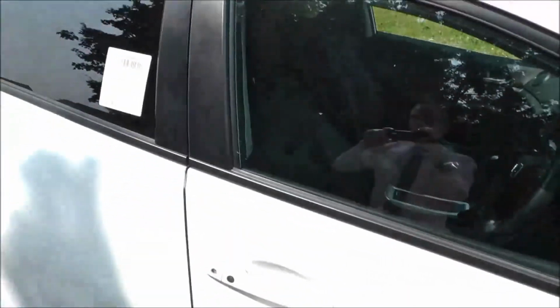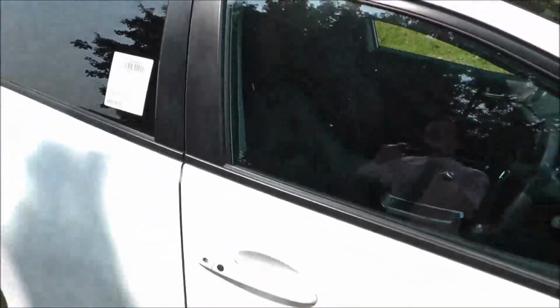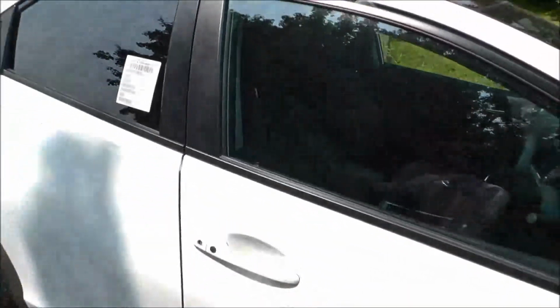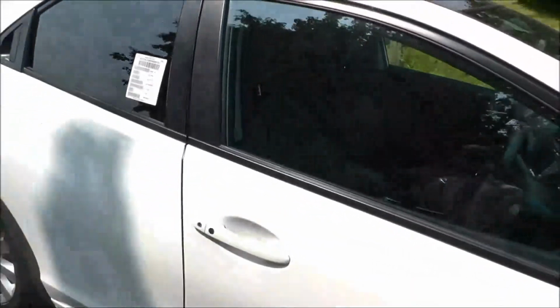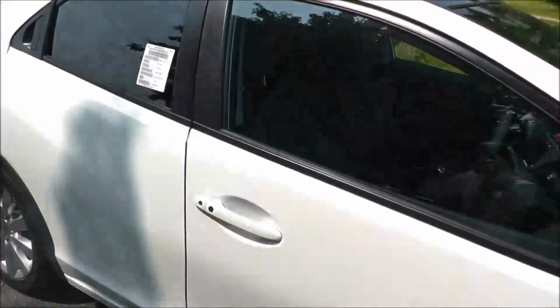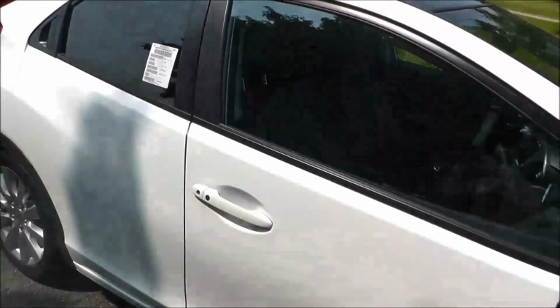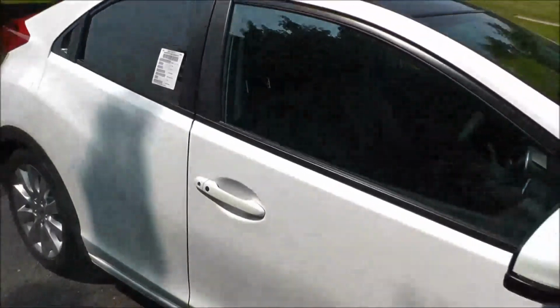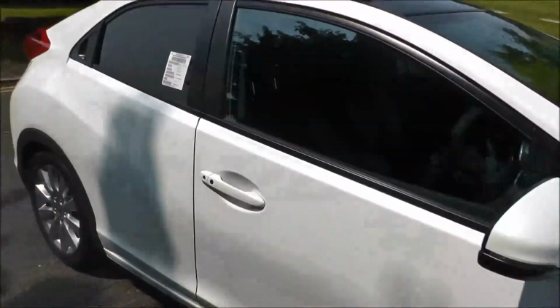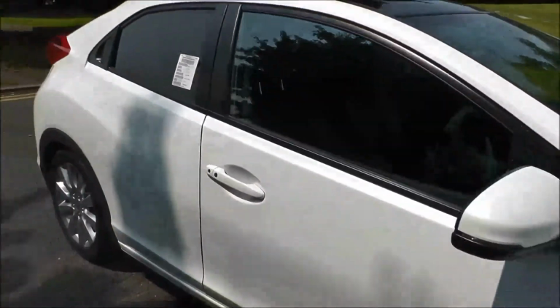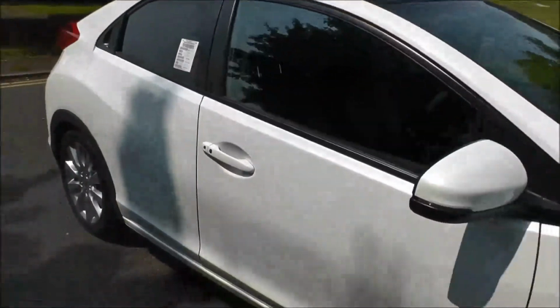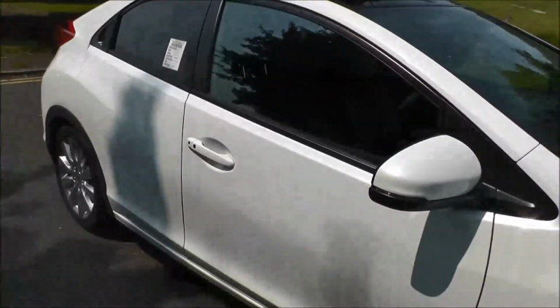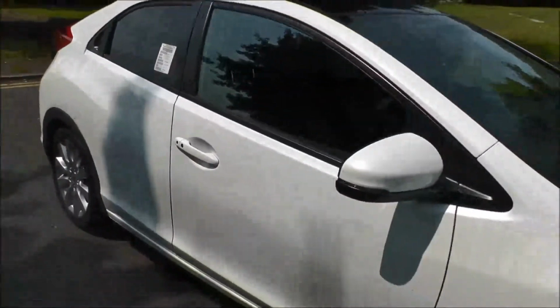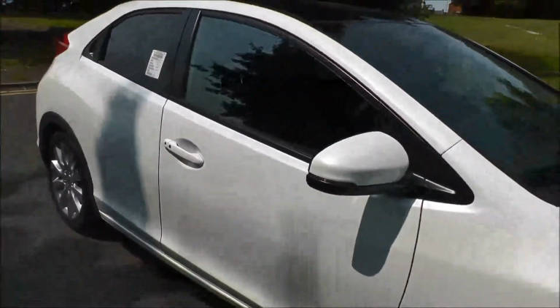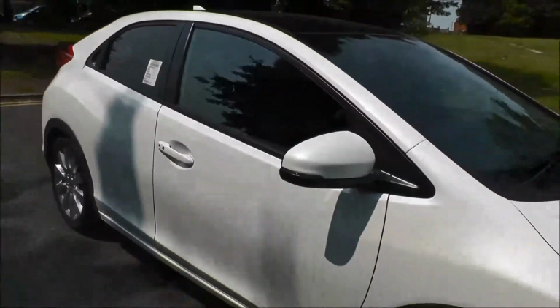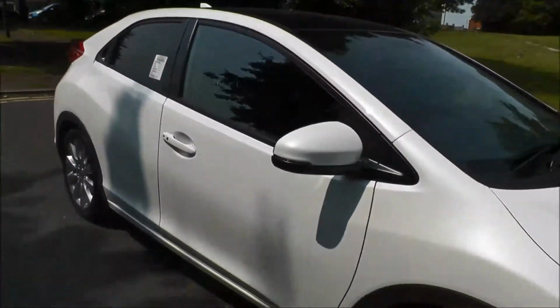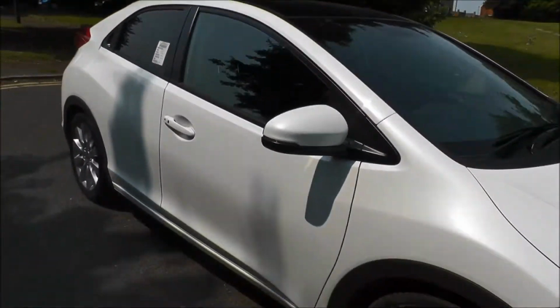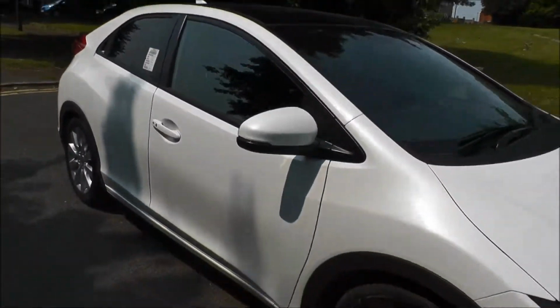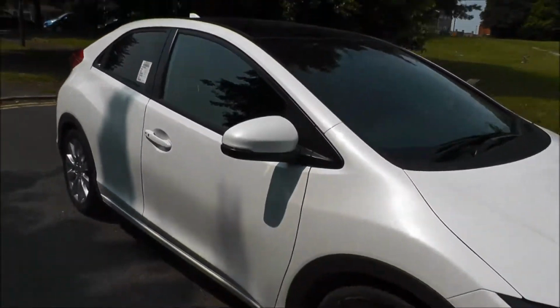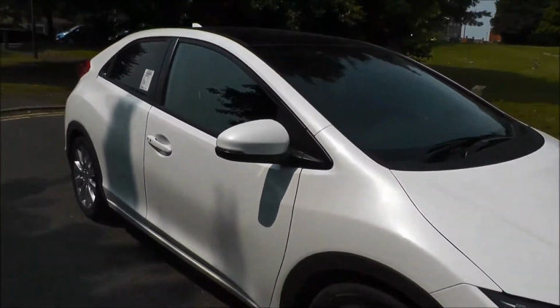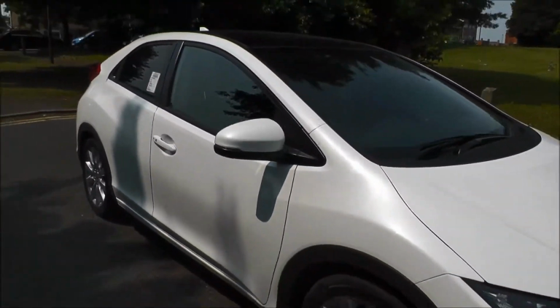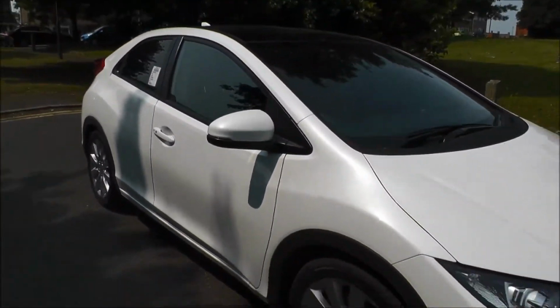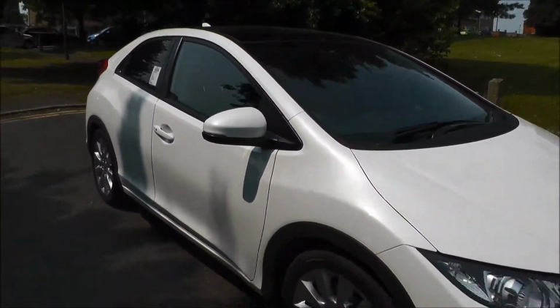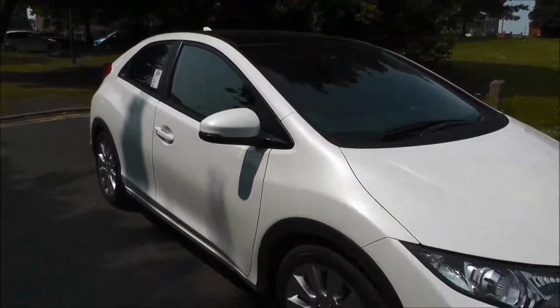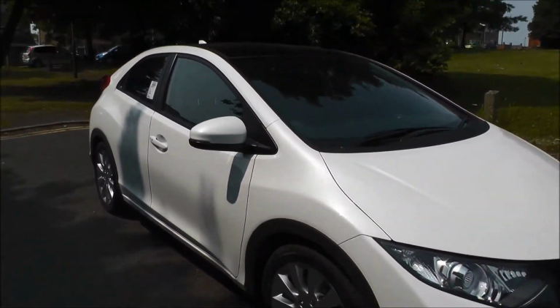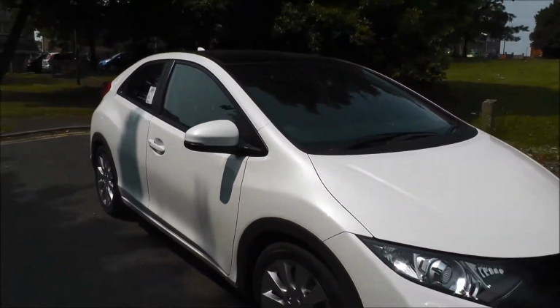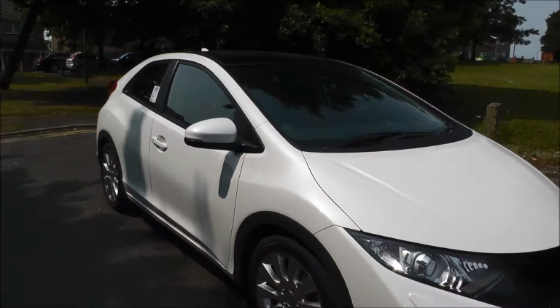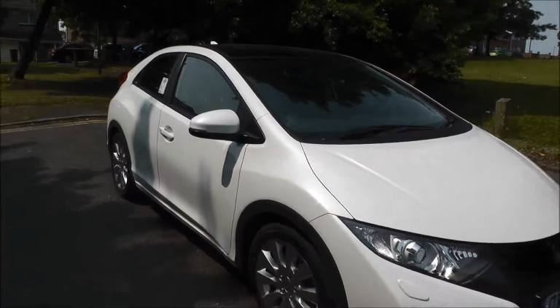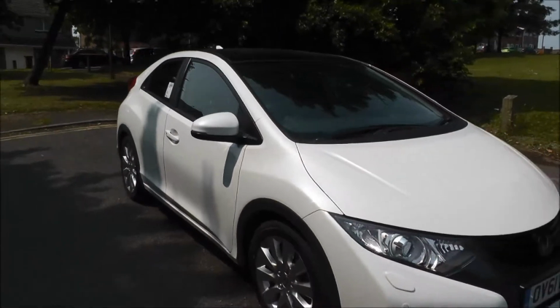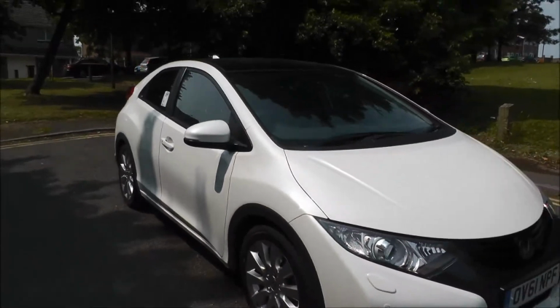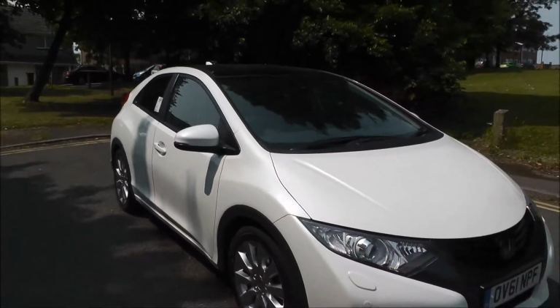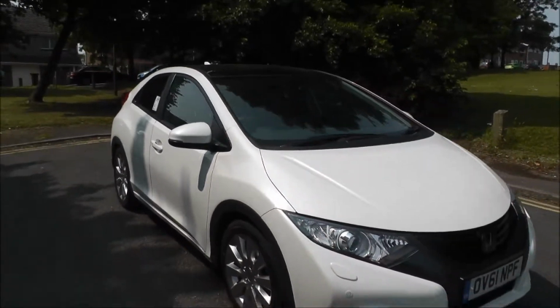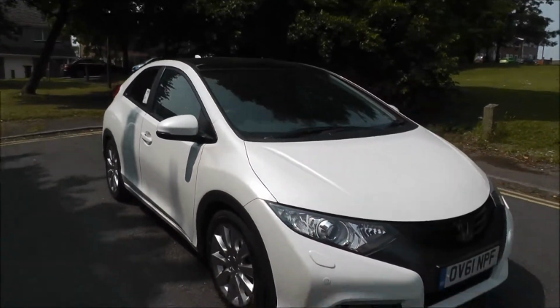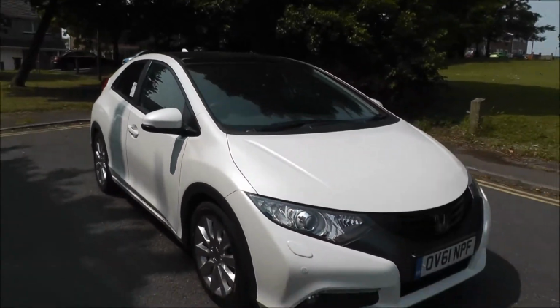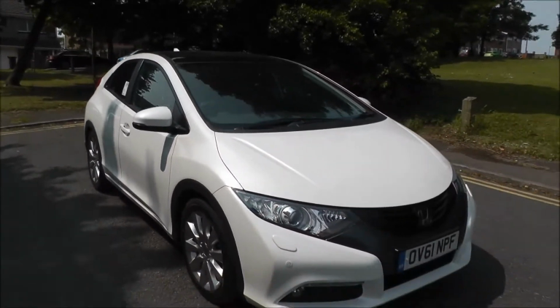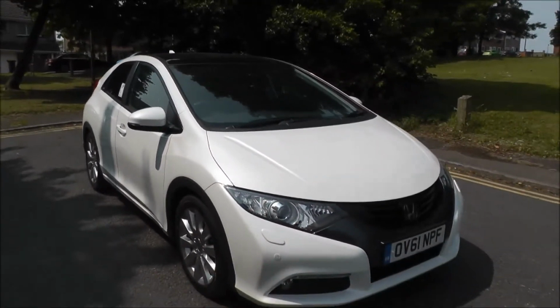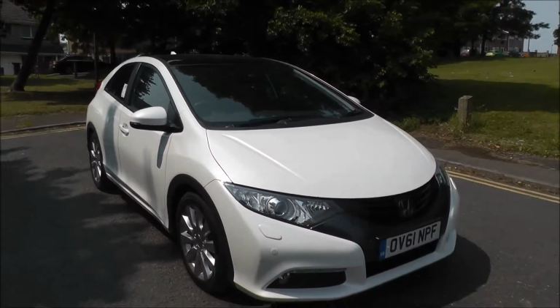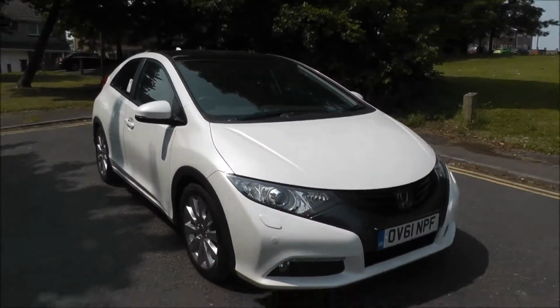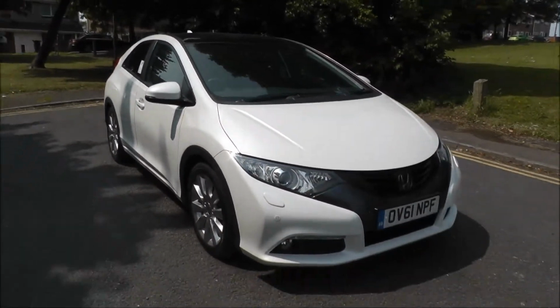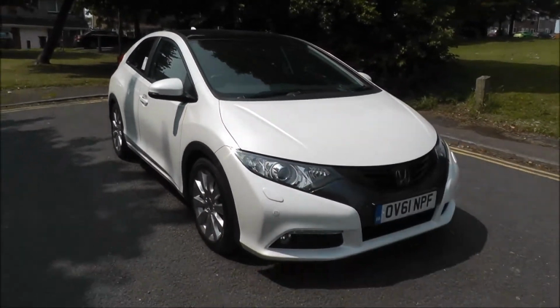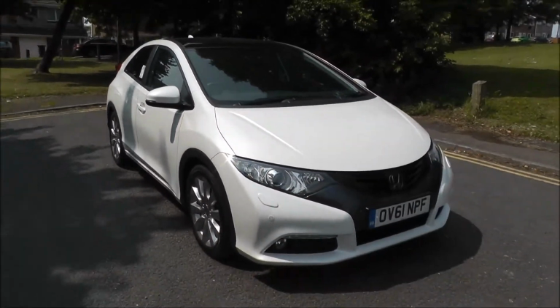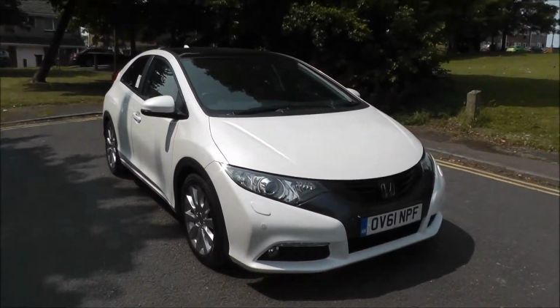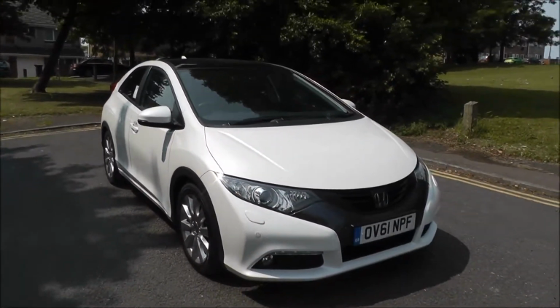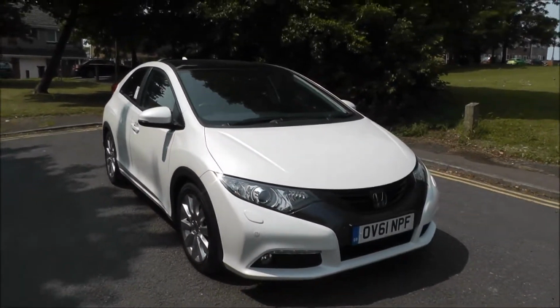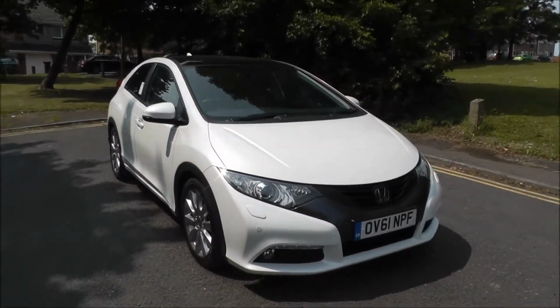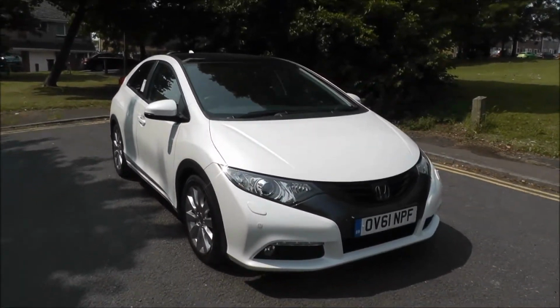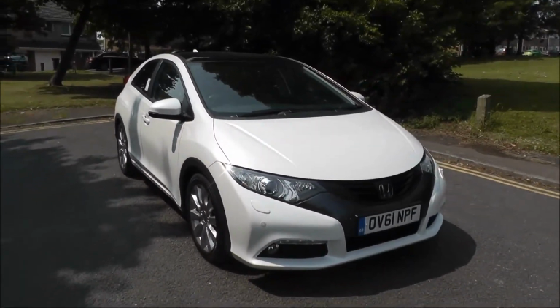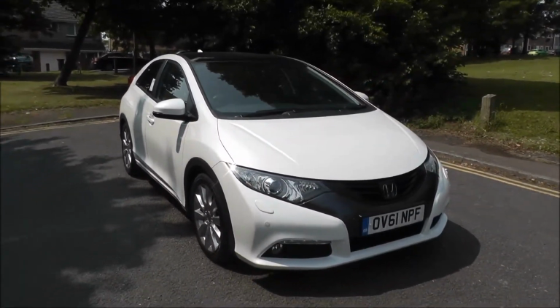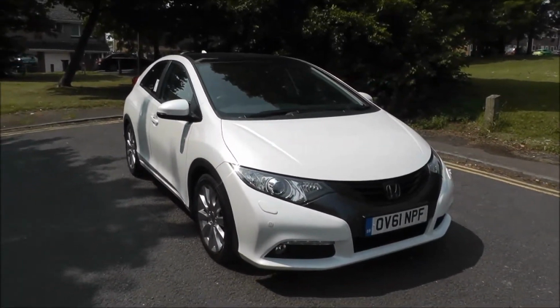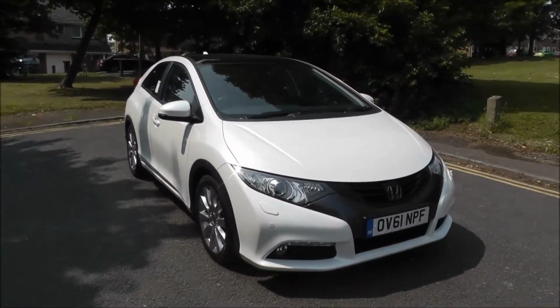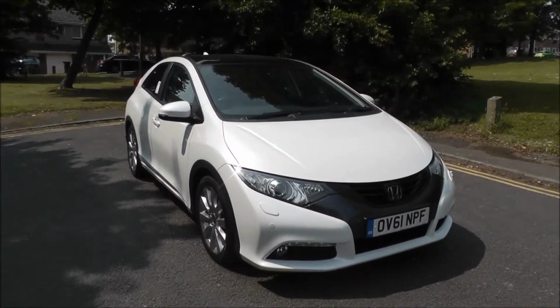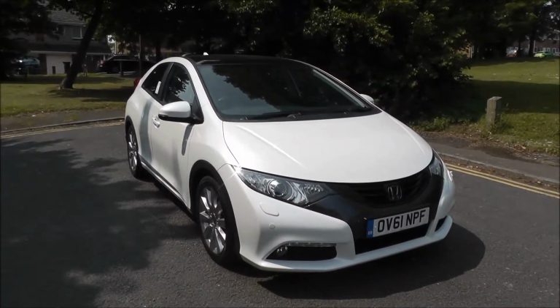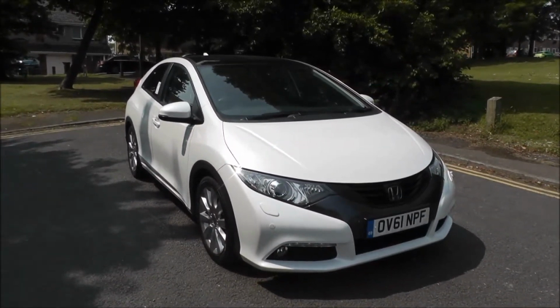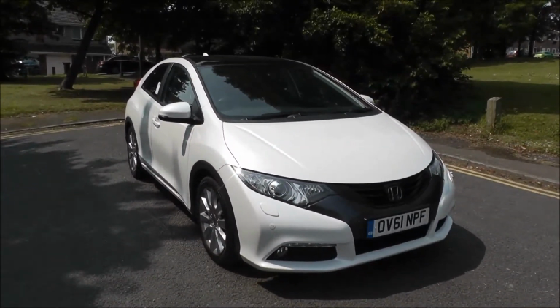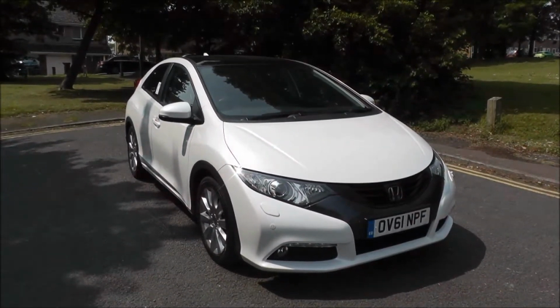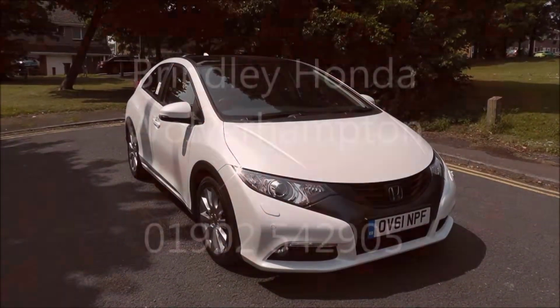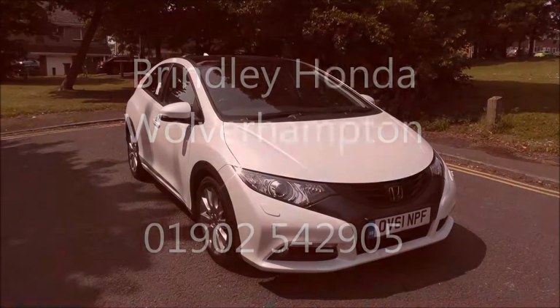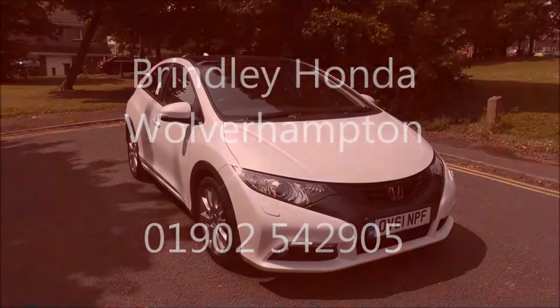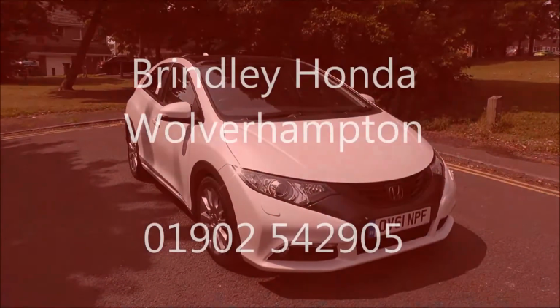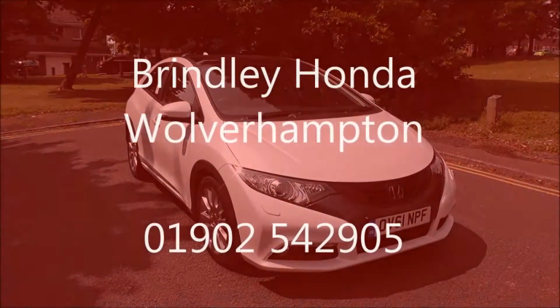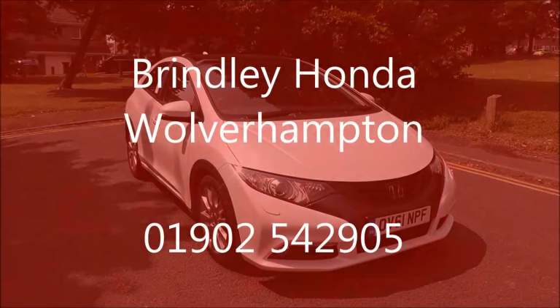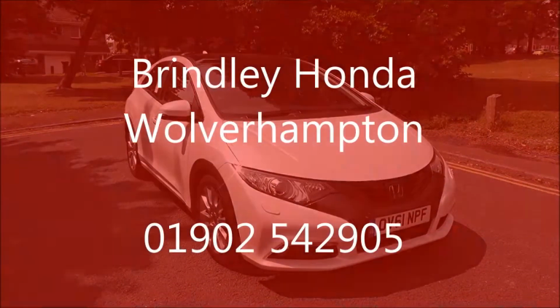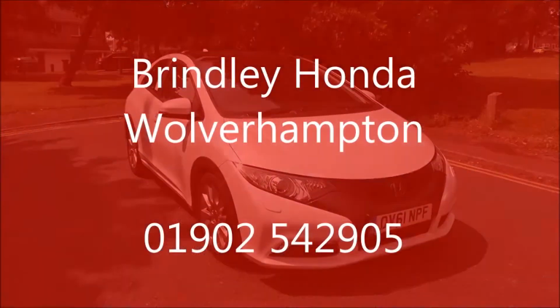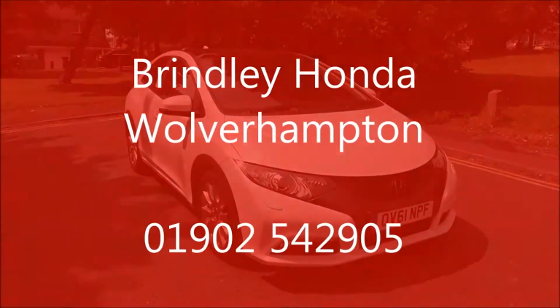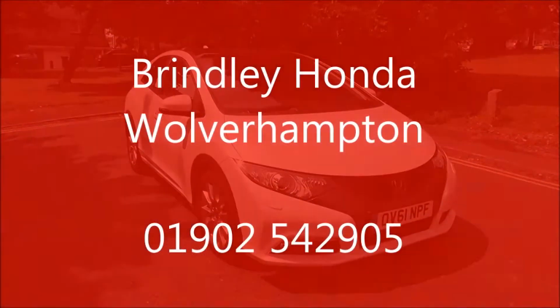If you'd like any more information on this vehicle, or would like to arrange a test drive, please call us on 01902 542 905. Thank you.